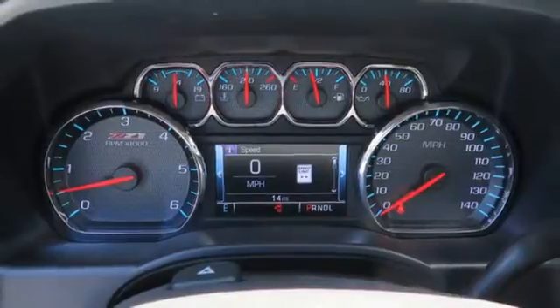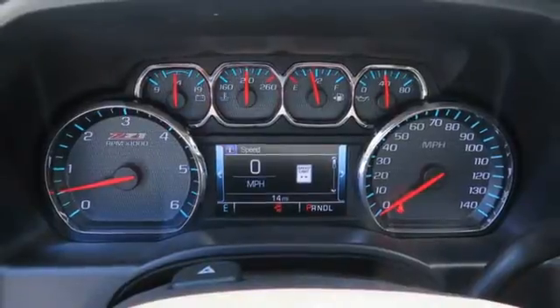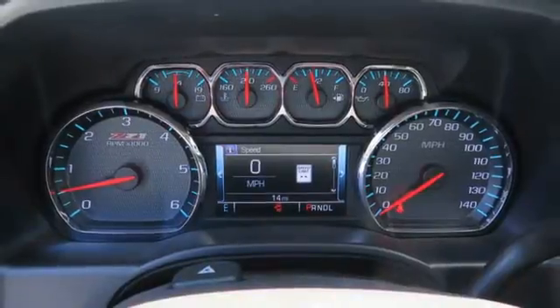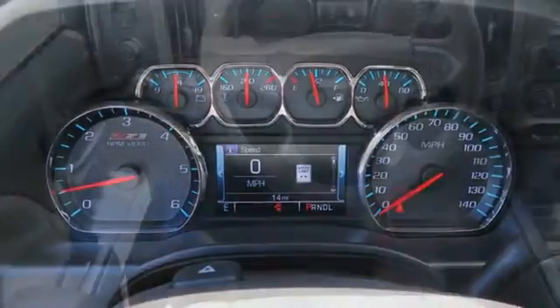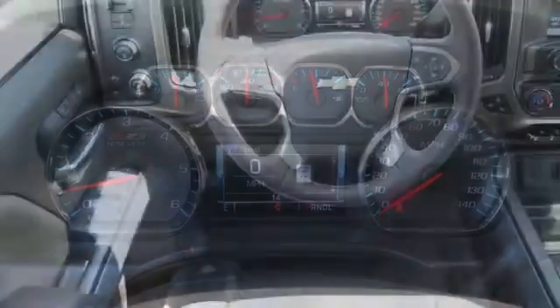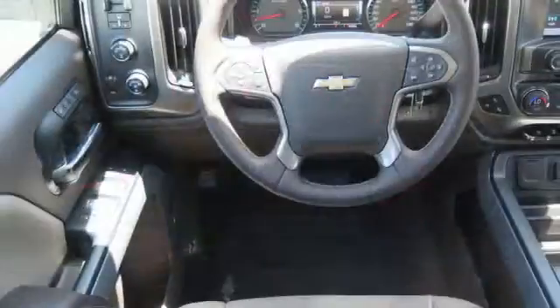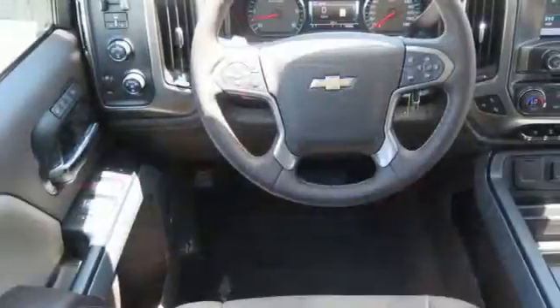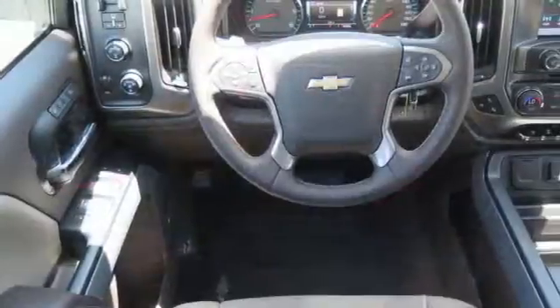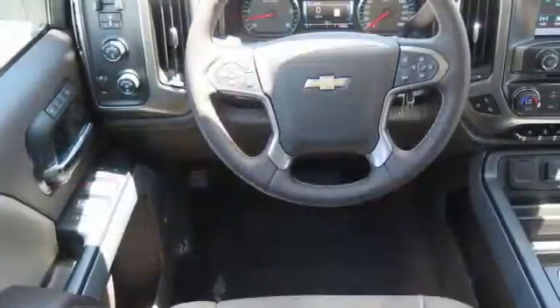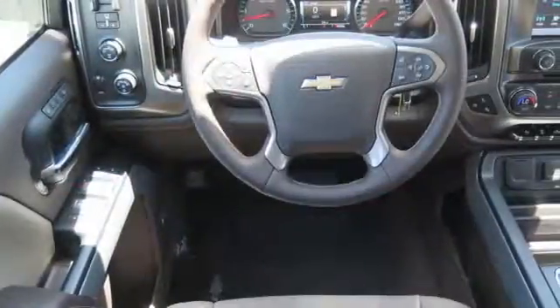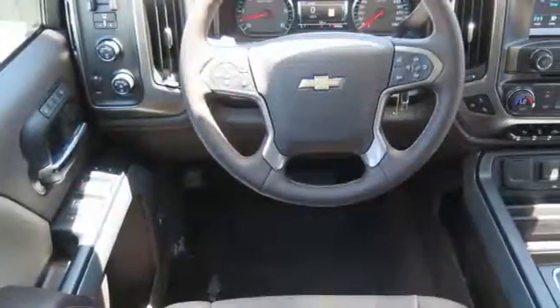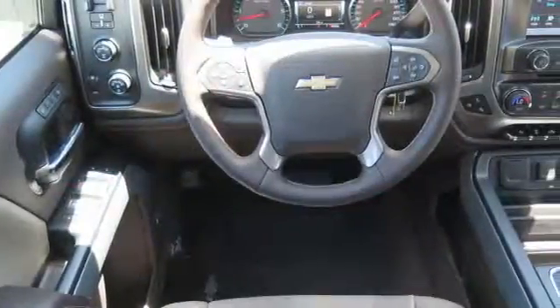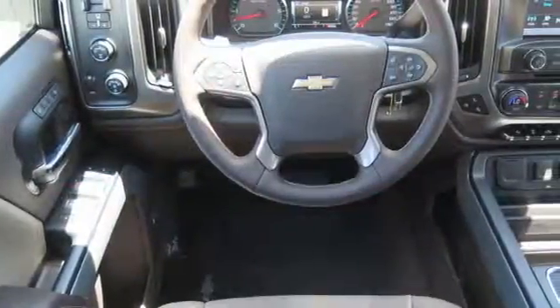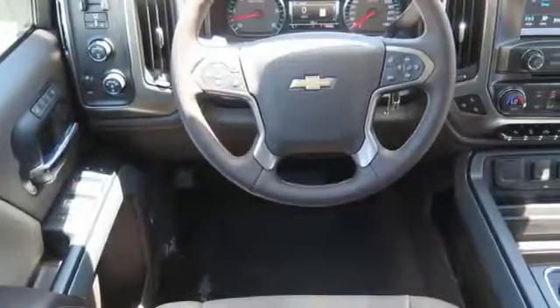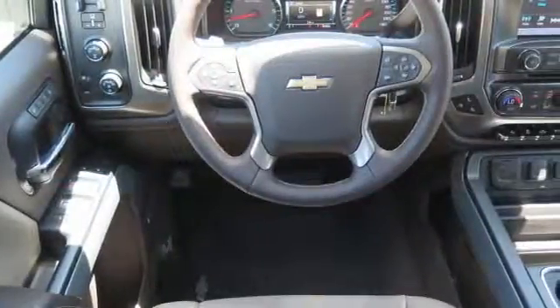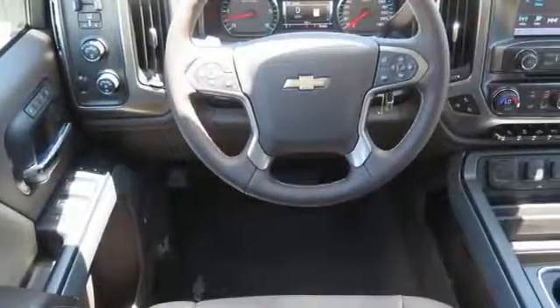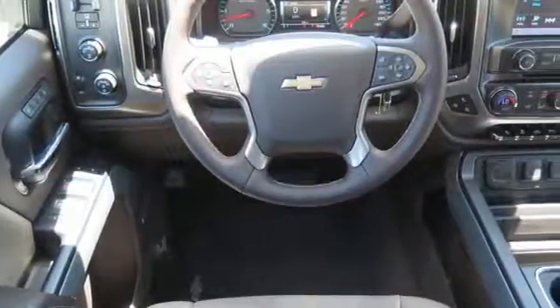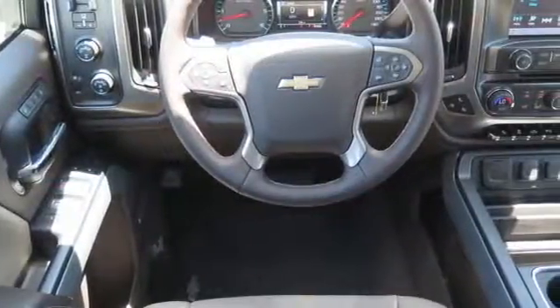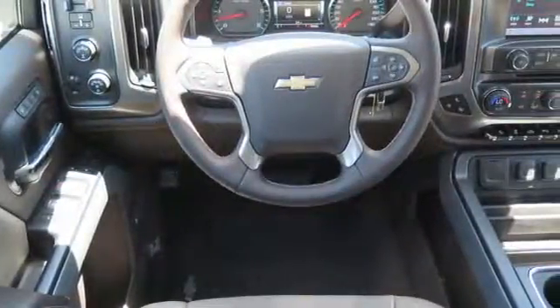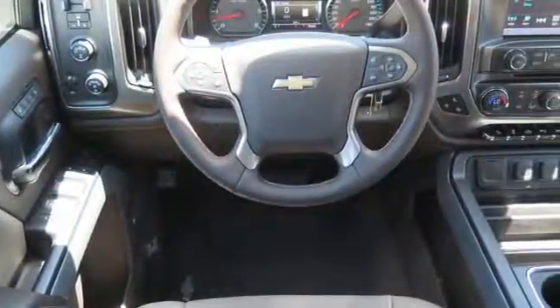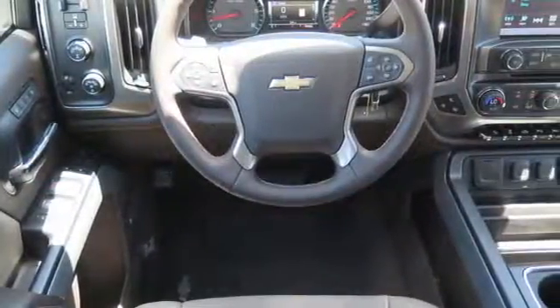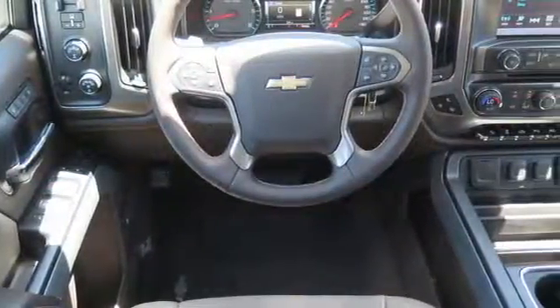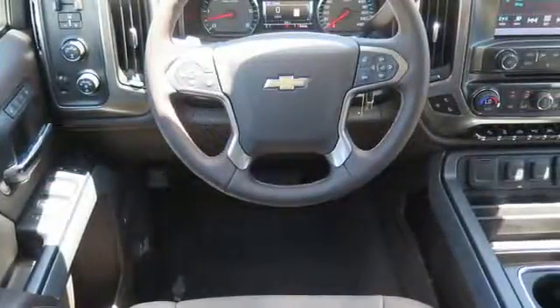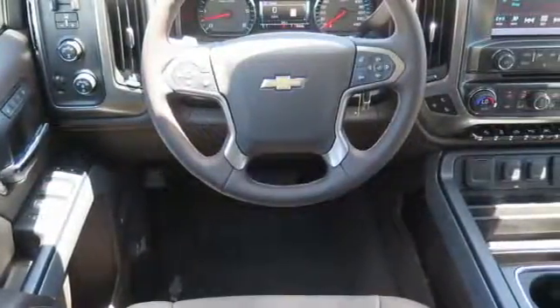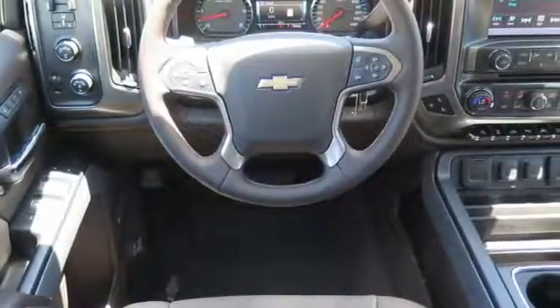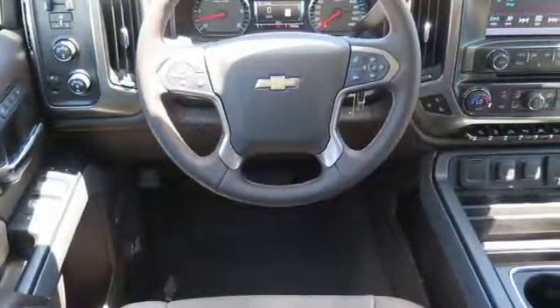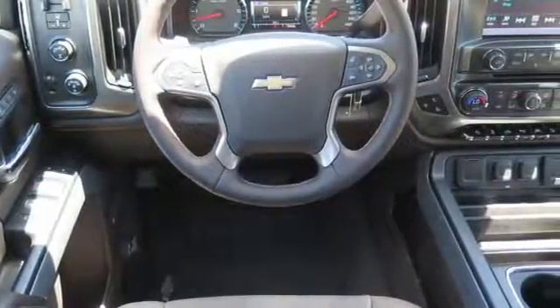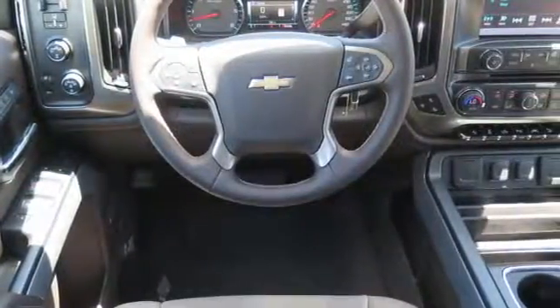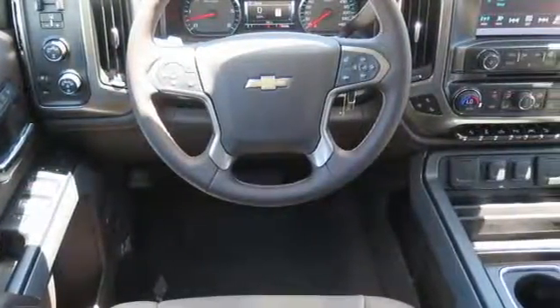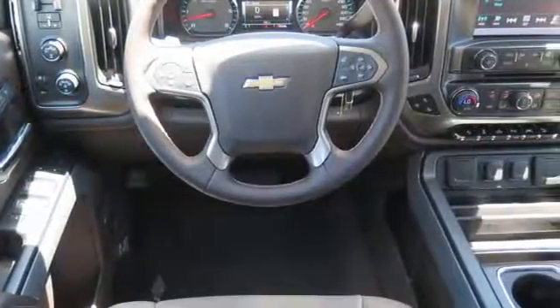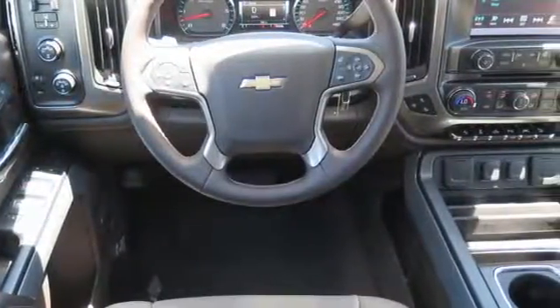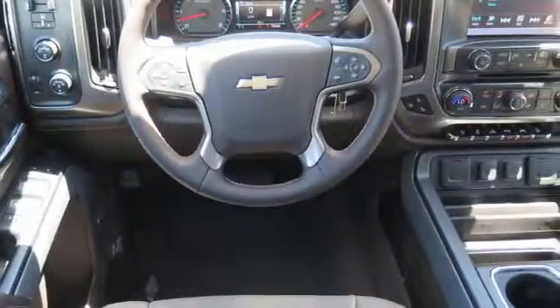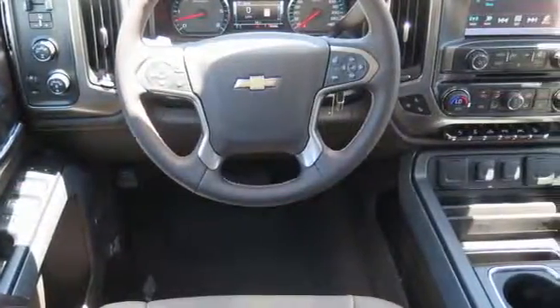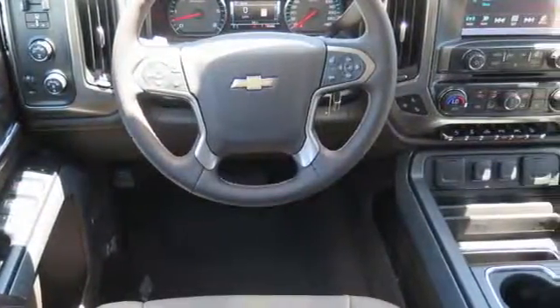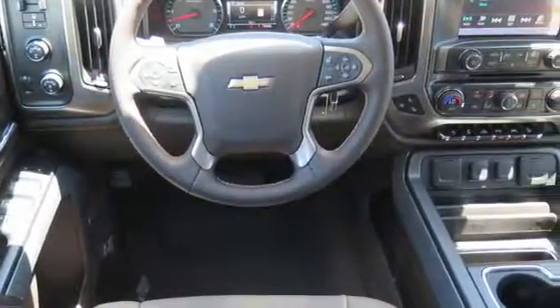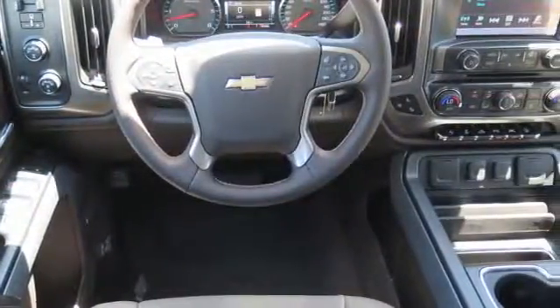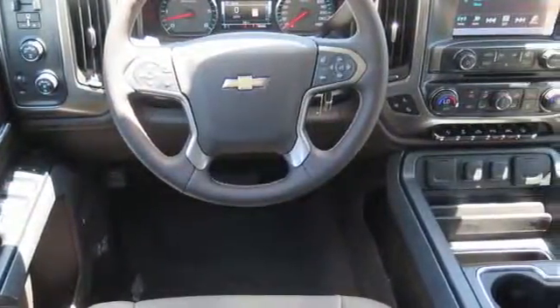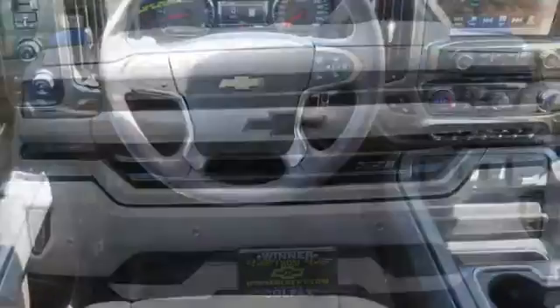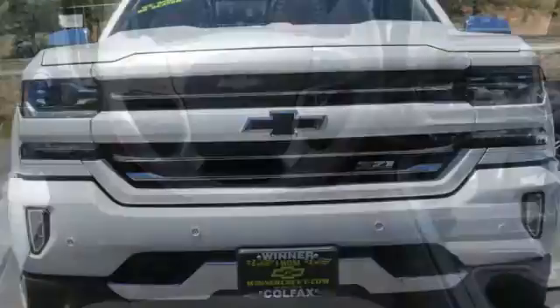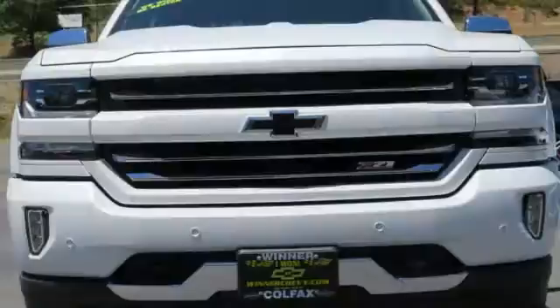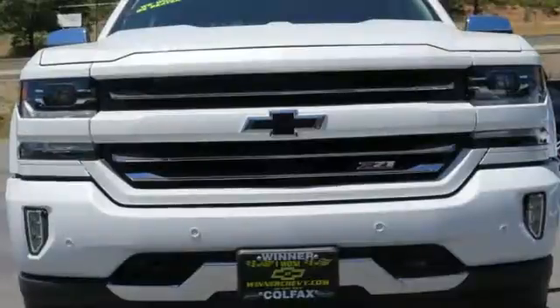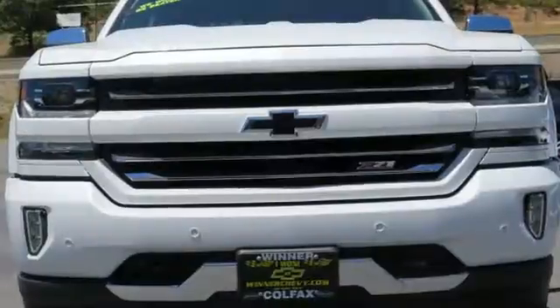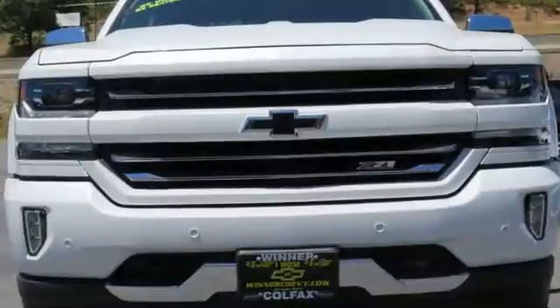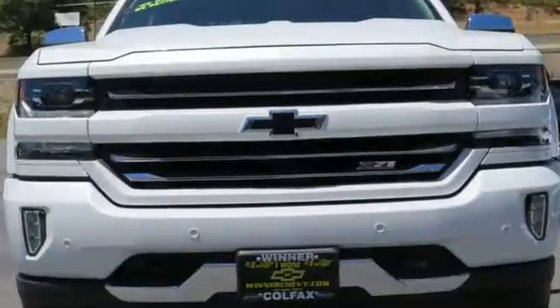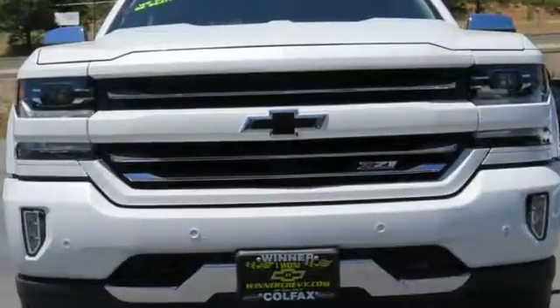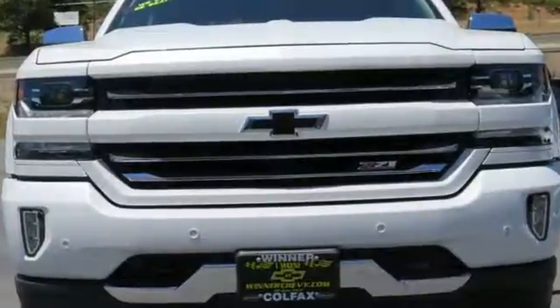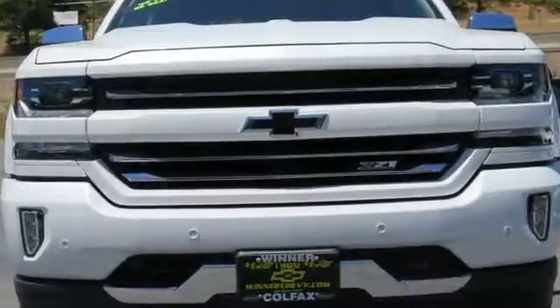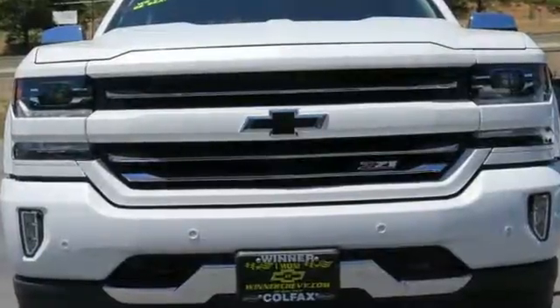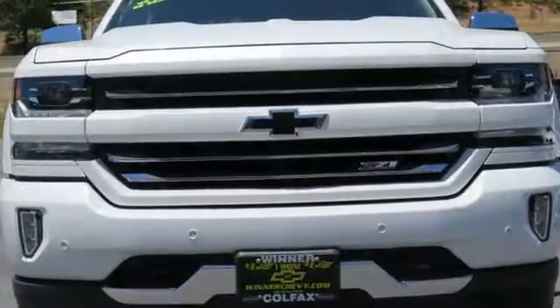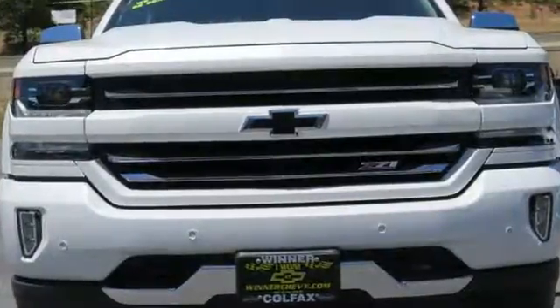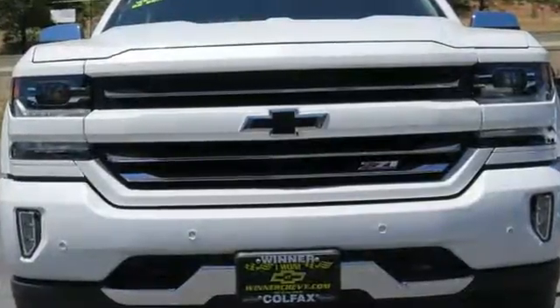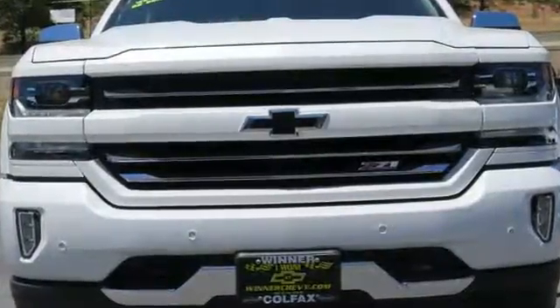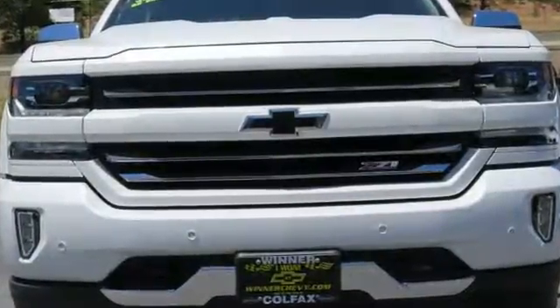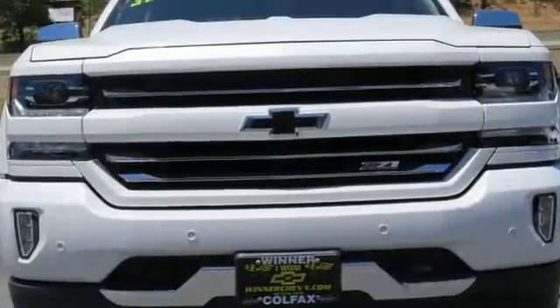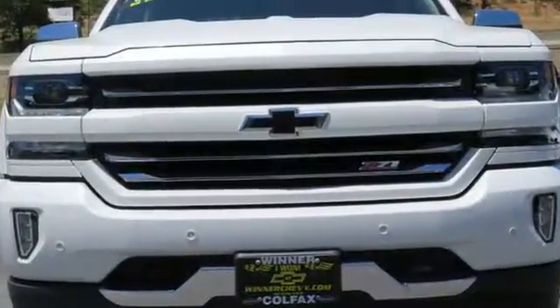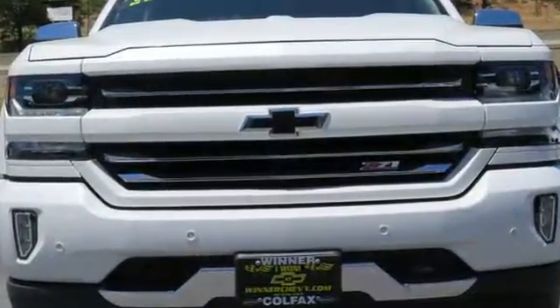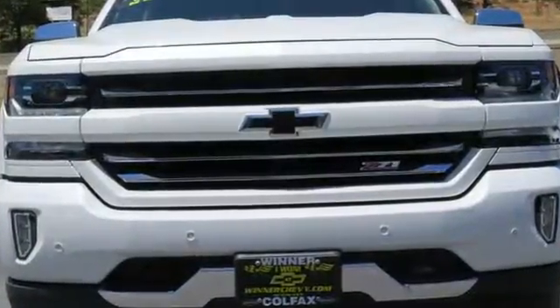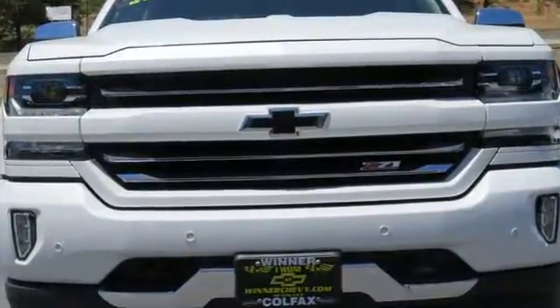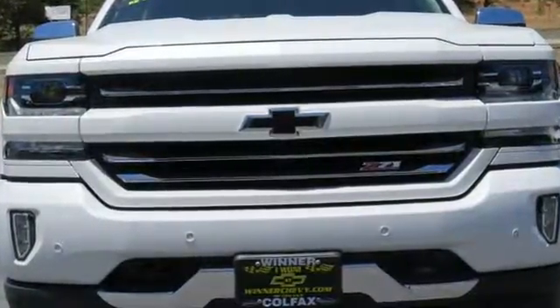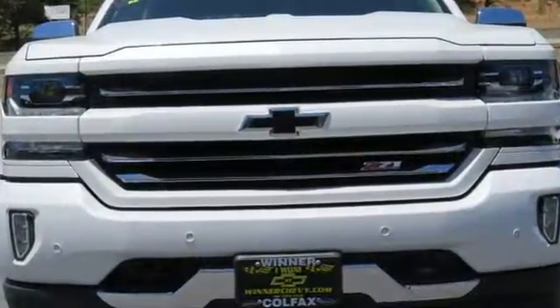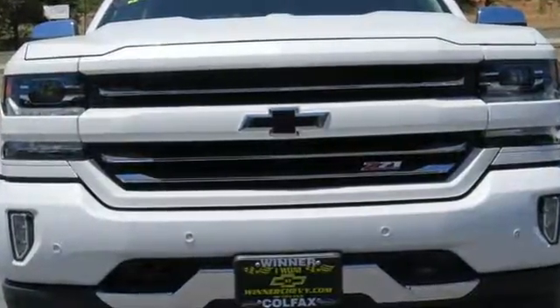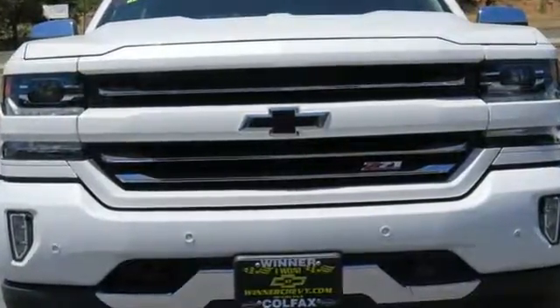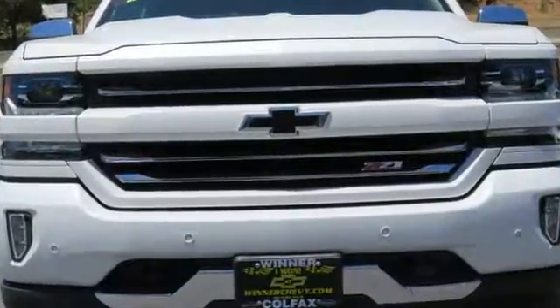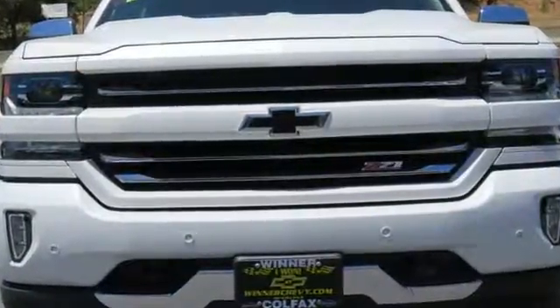The Silverado remains the most dependable, full-sized pickup on the road for a reason. Discover the reasons when you take it for a test ride today.